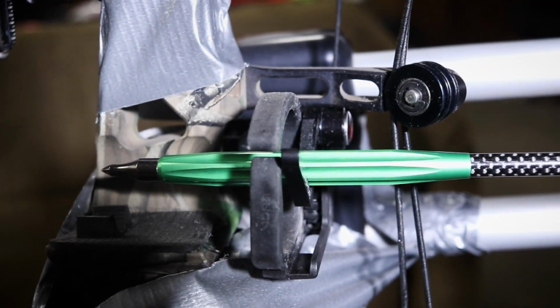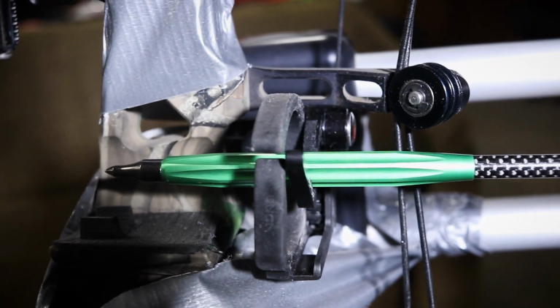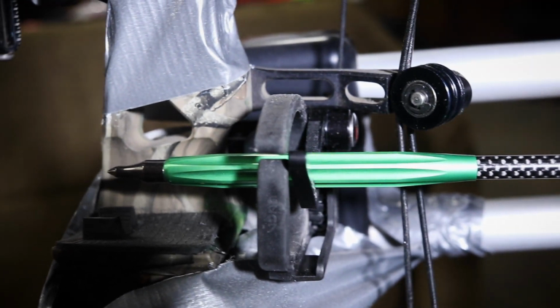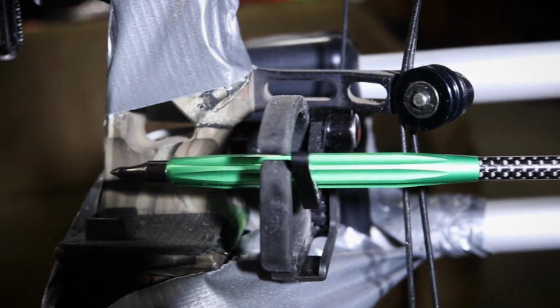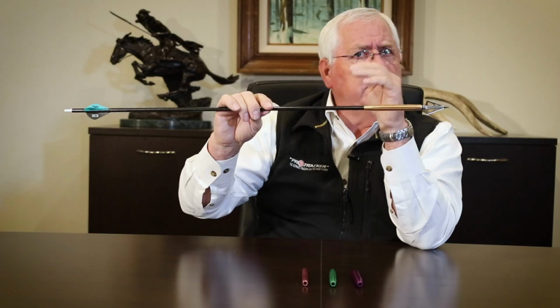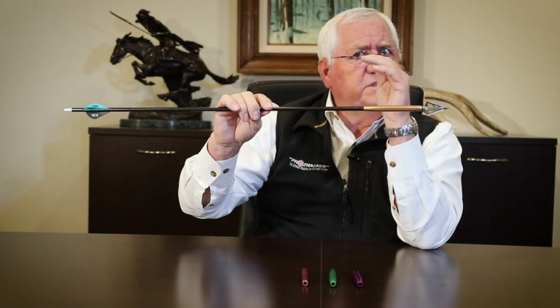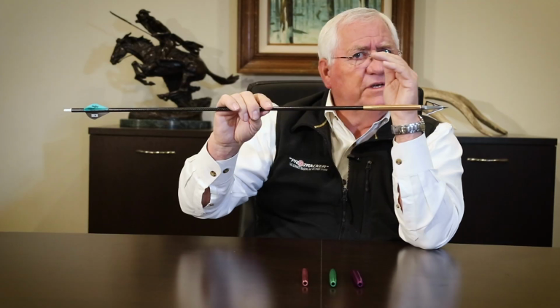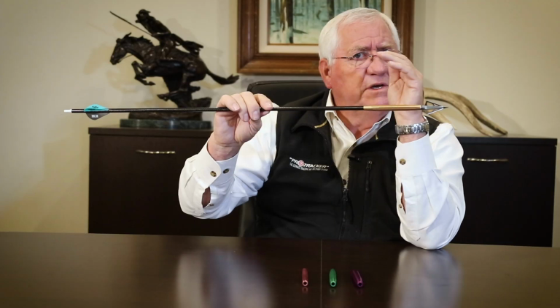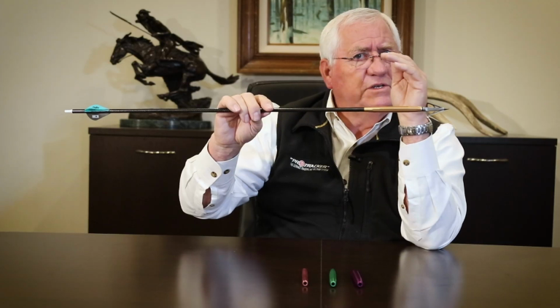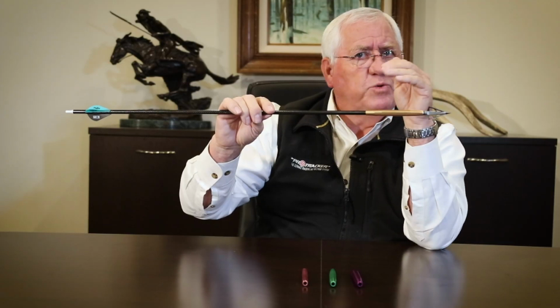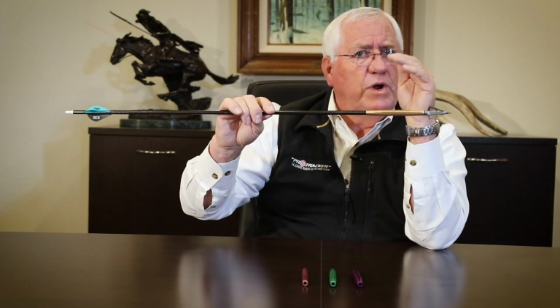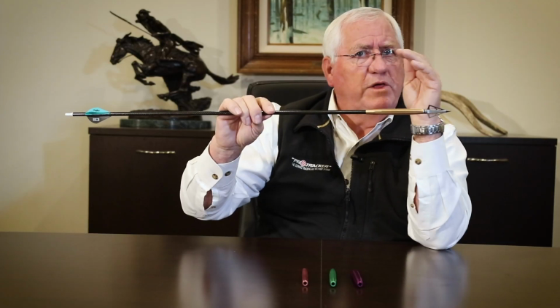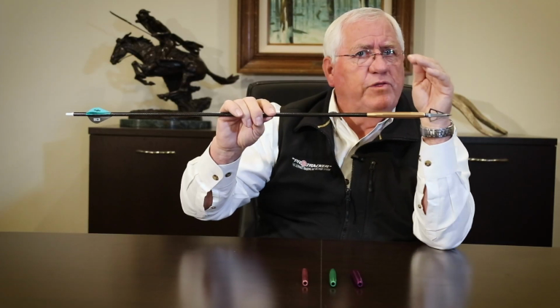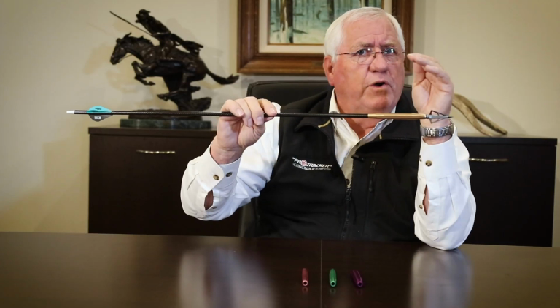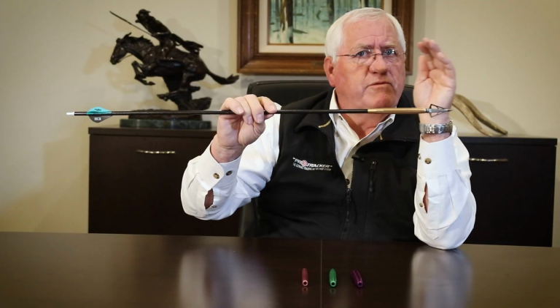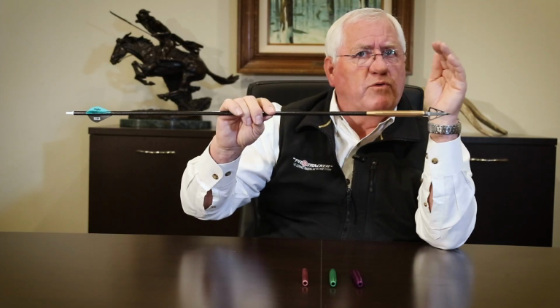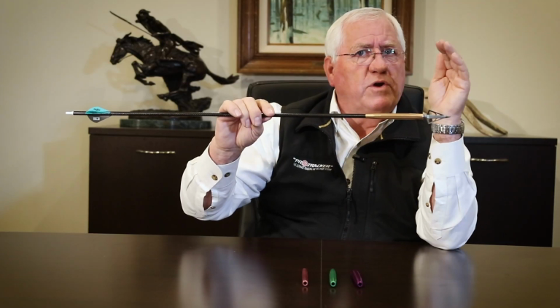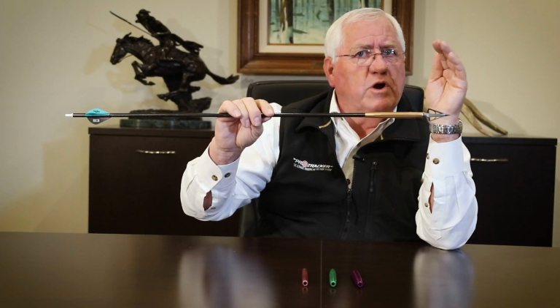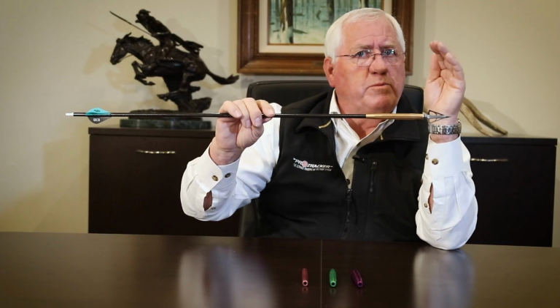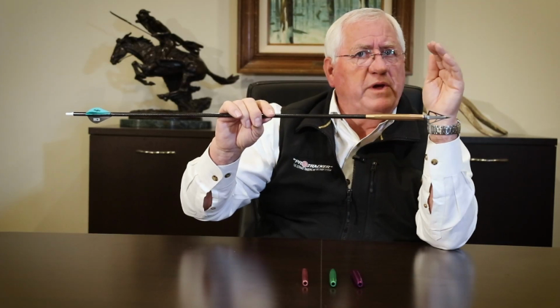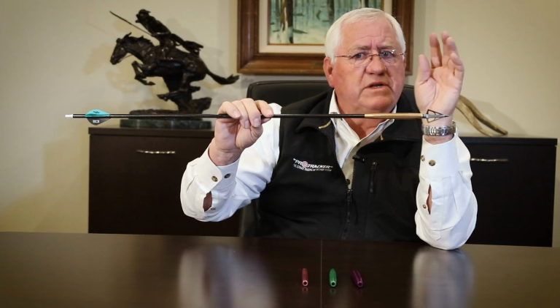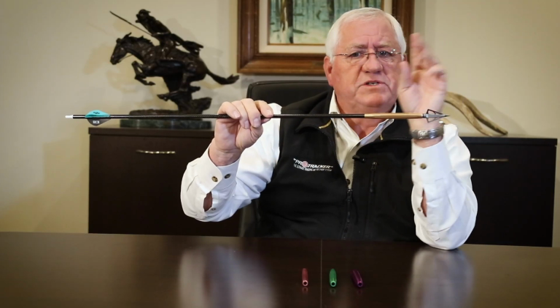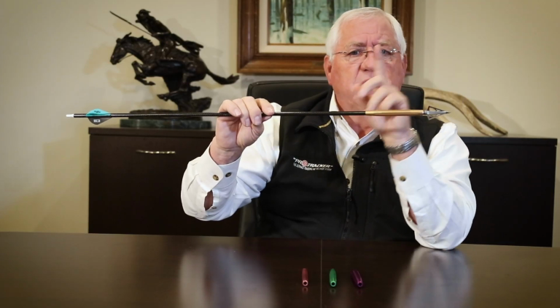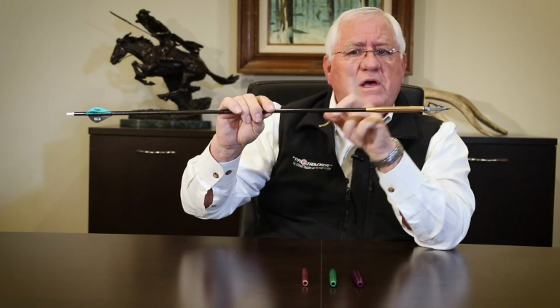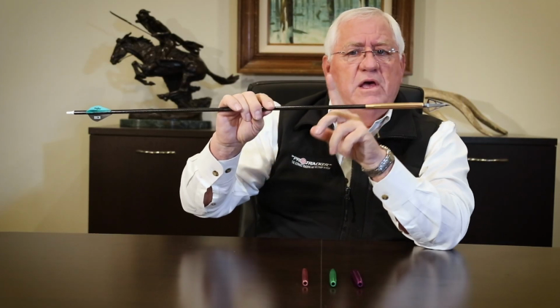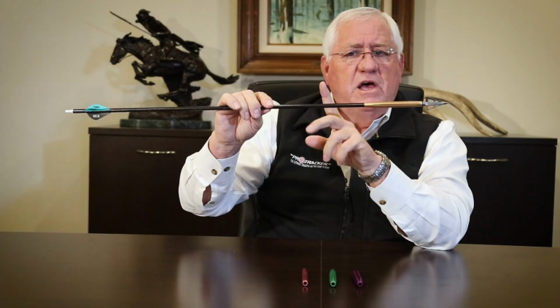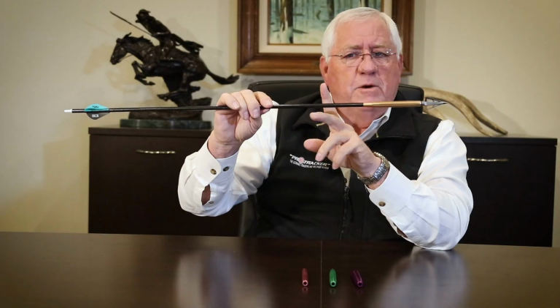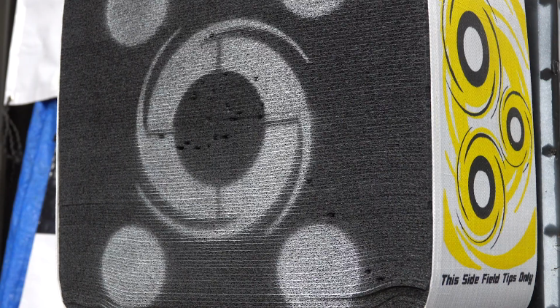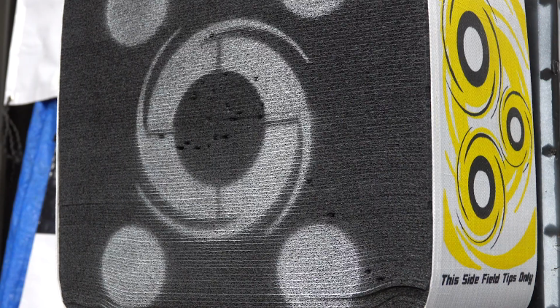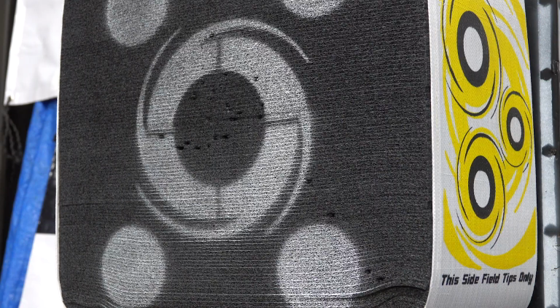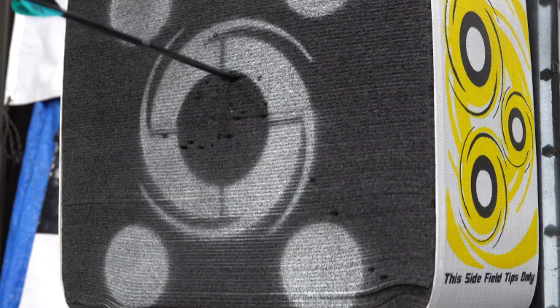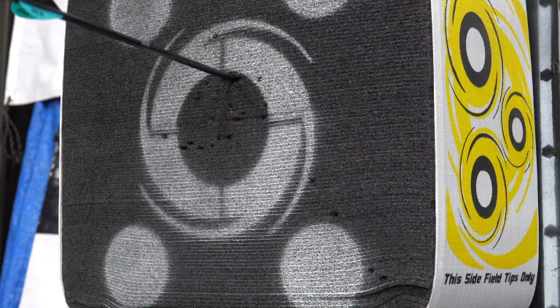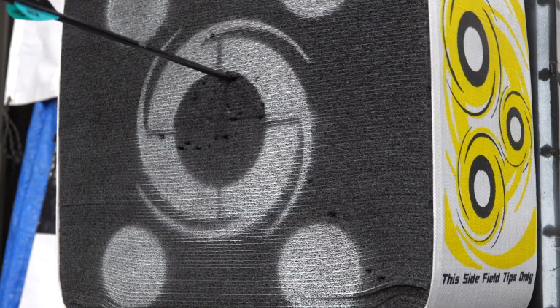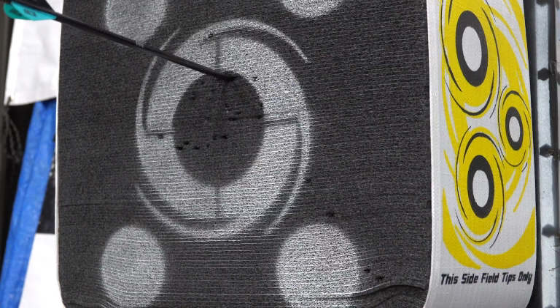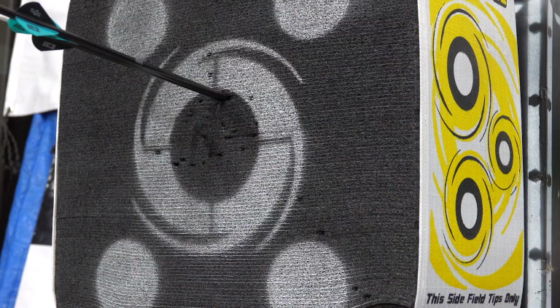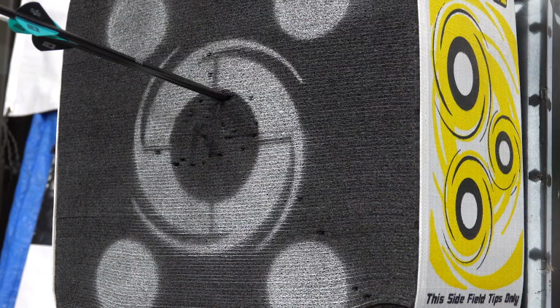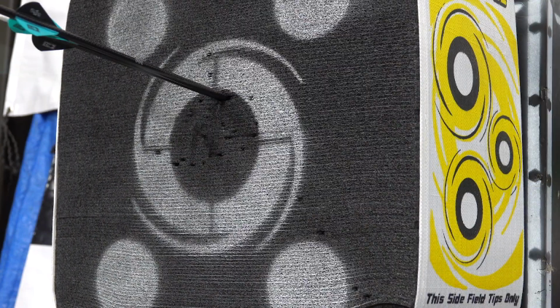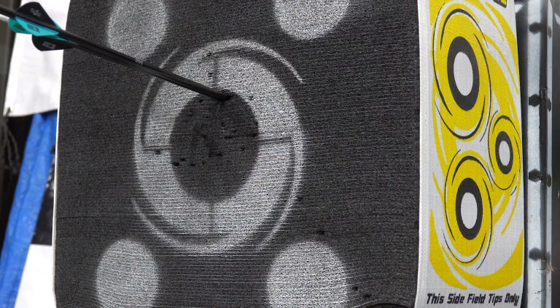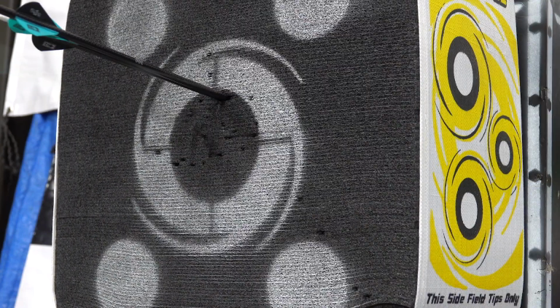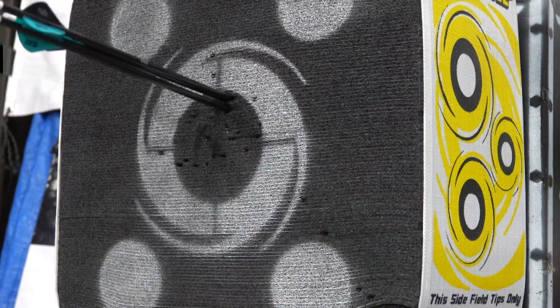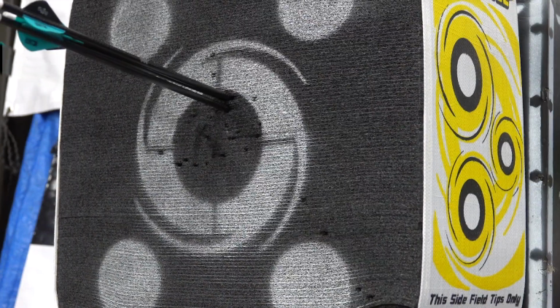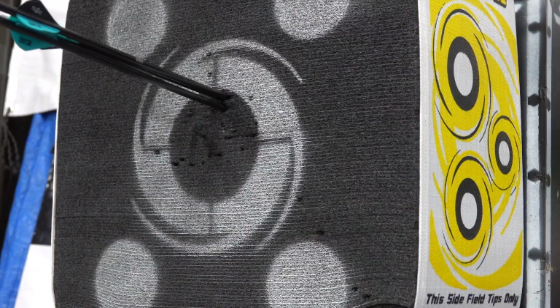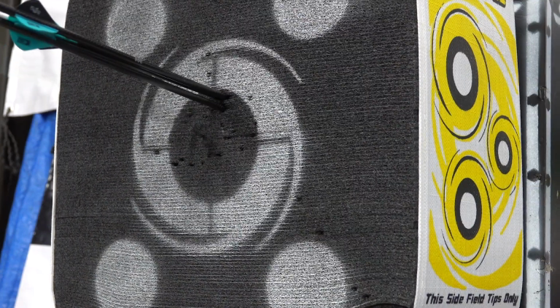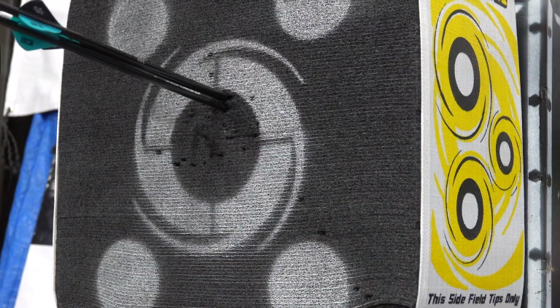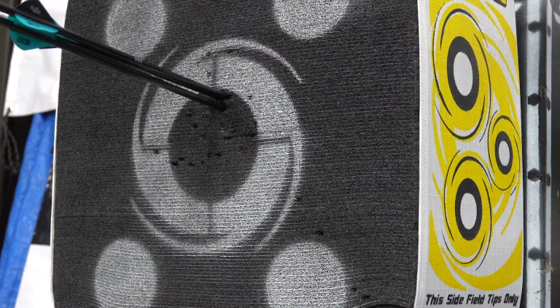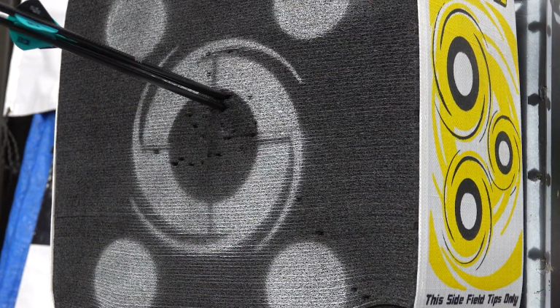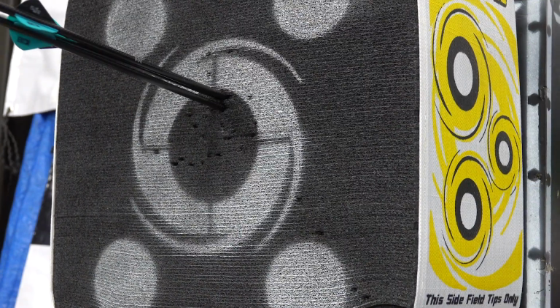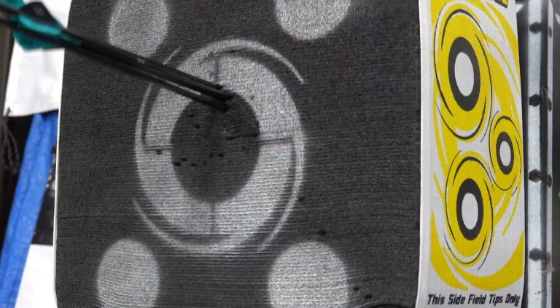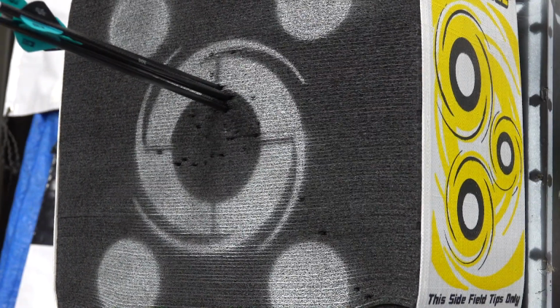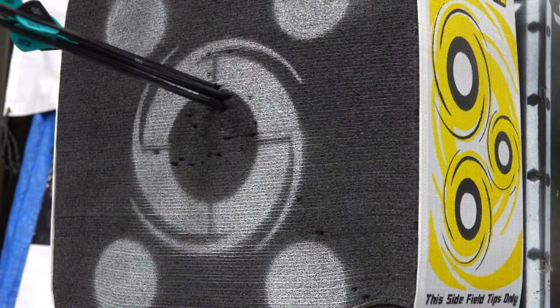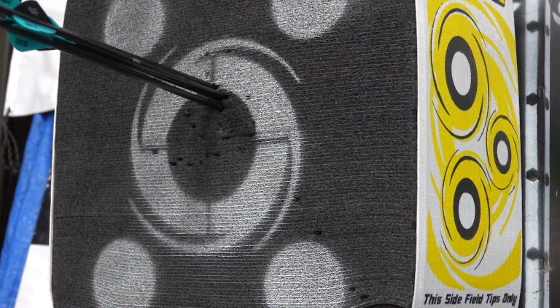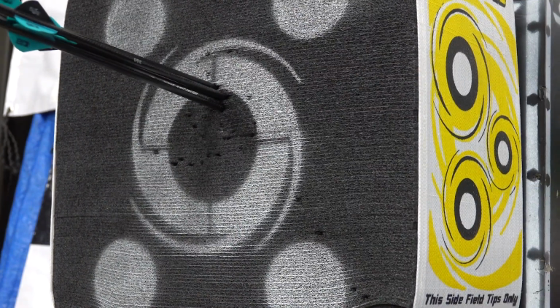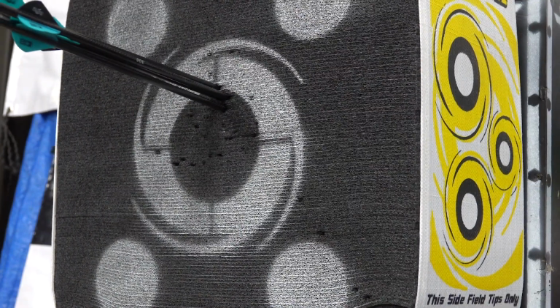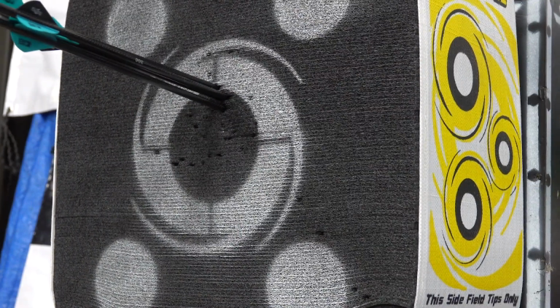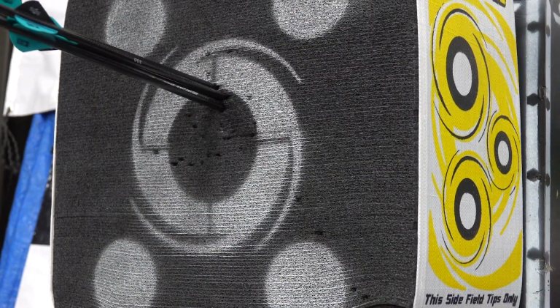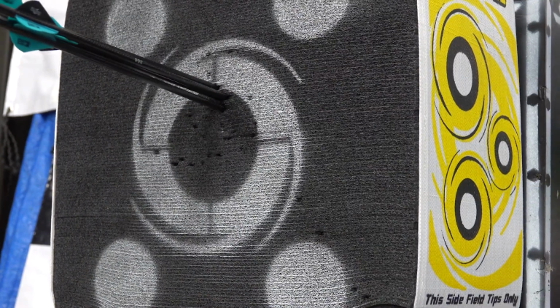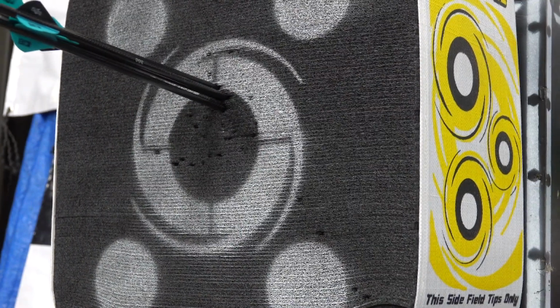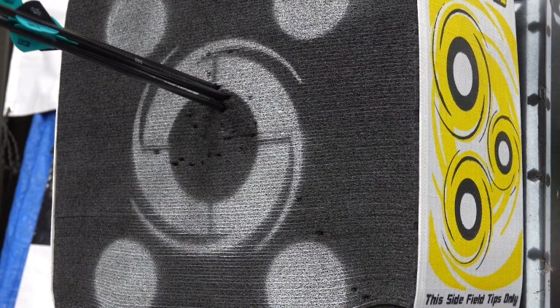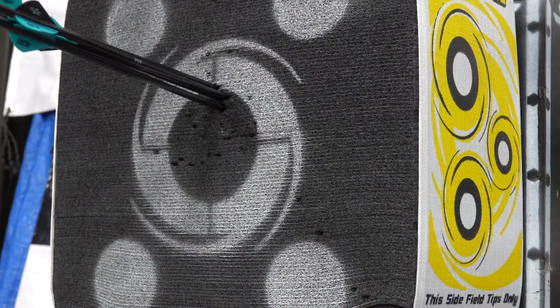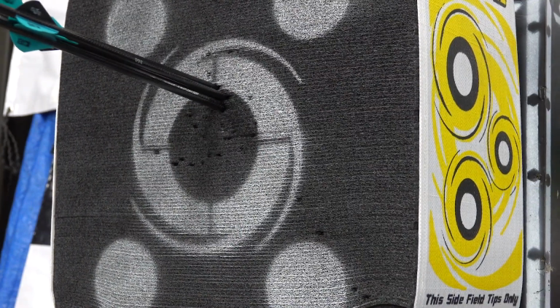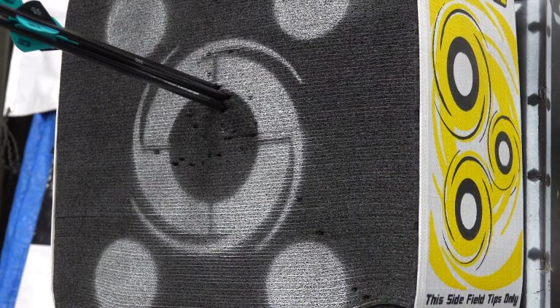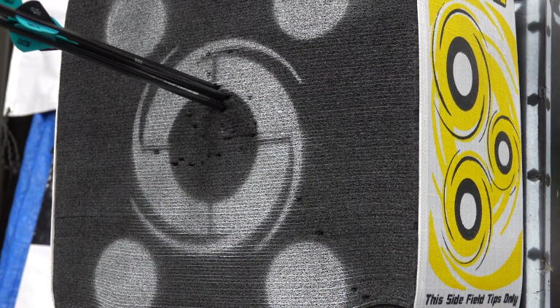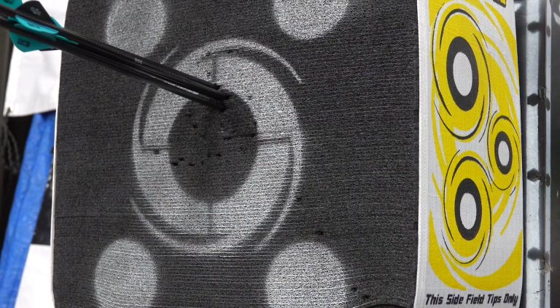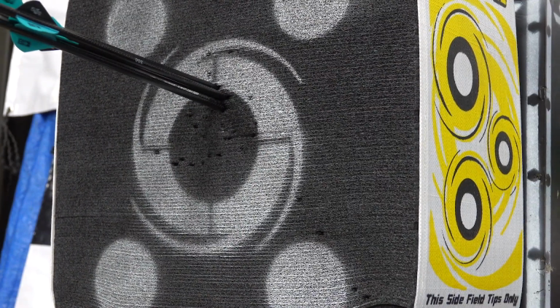All of your pins — 20, 30, 40 yard pins — have been sighted in with your arrow. By adding this sleeve, we don't have to re-sight. That is one of the key features of this product.